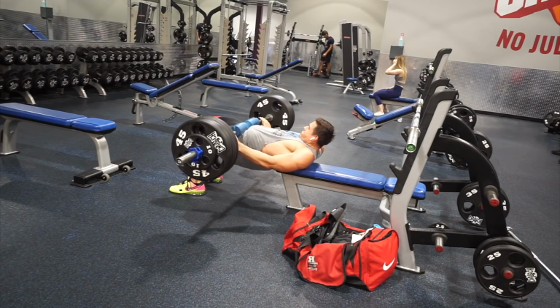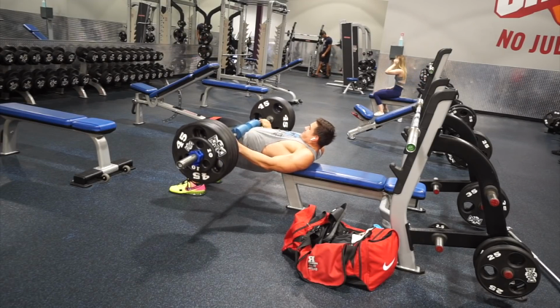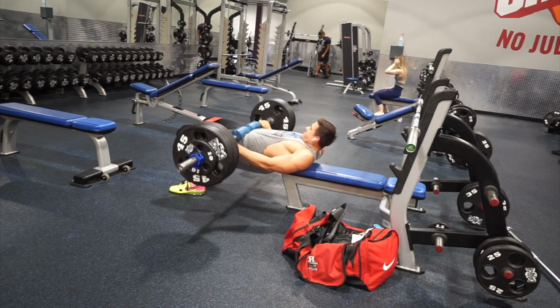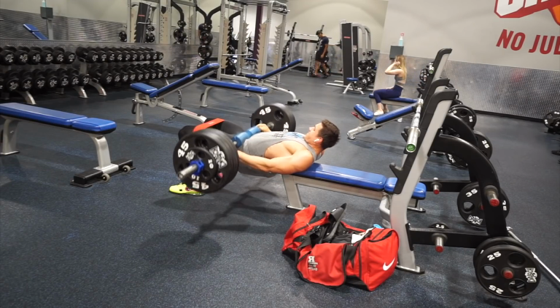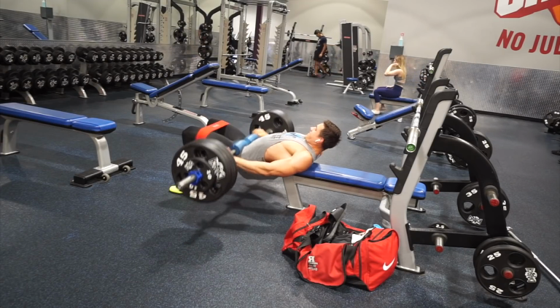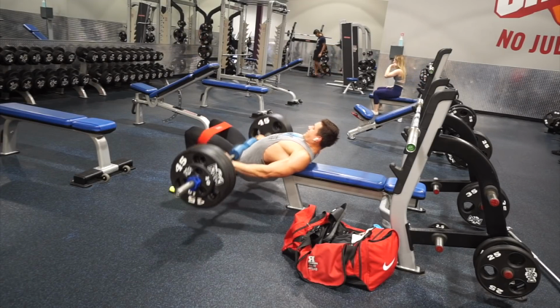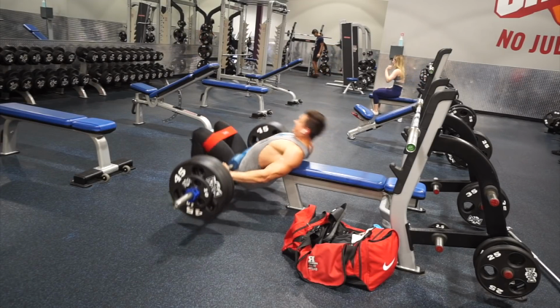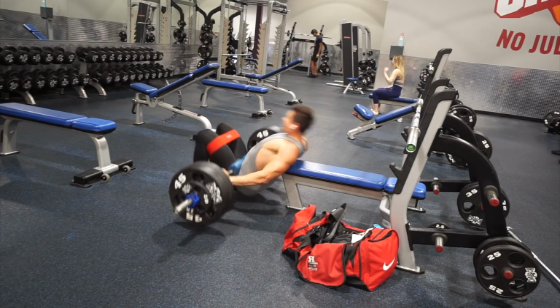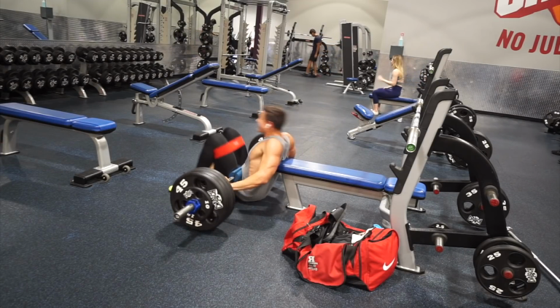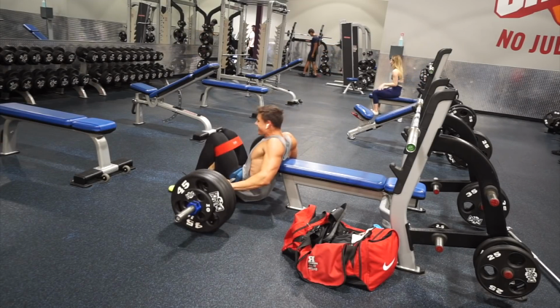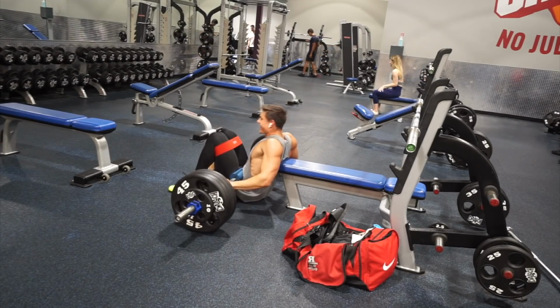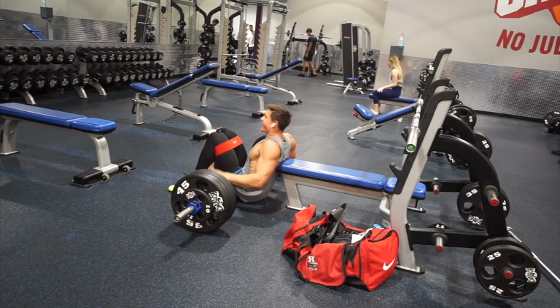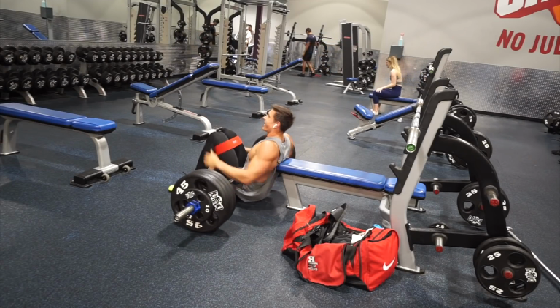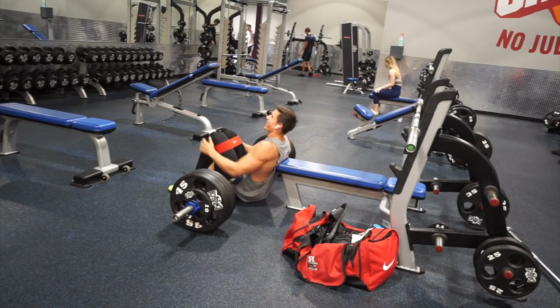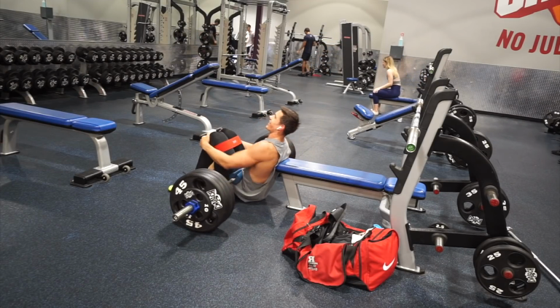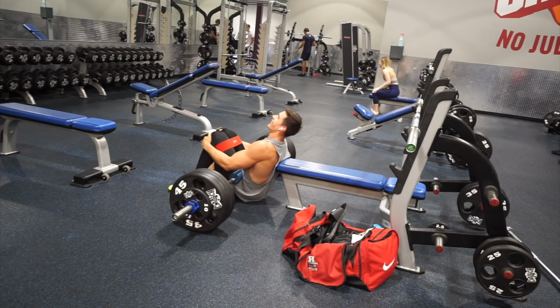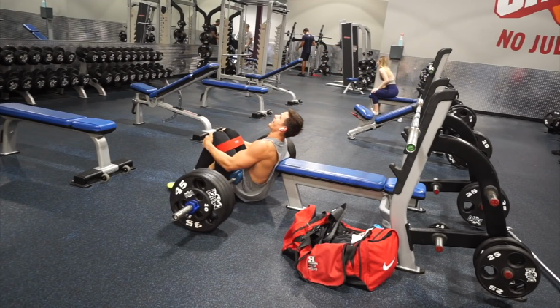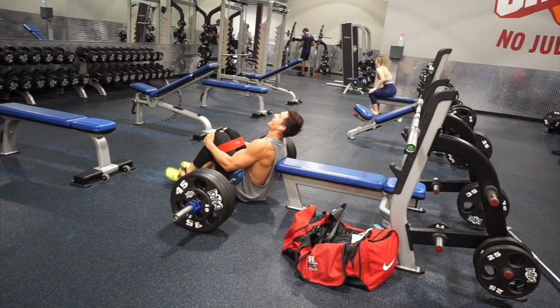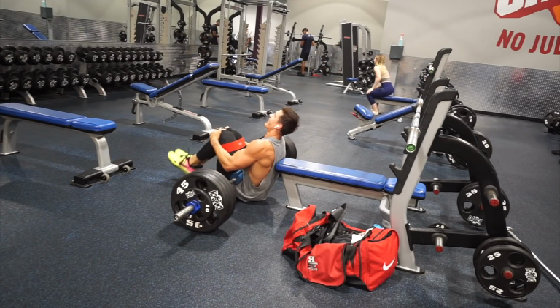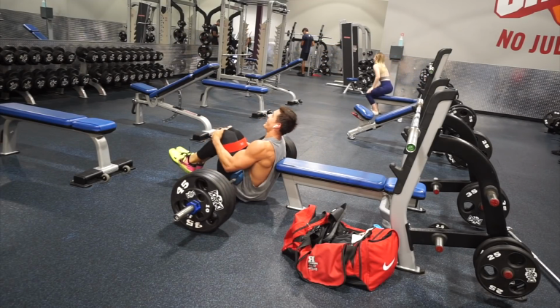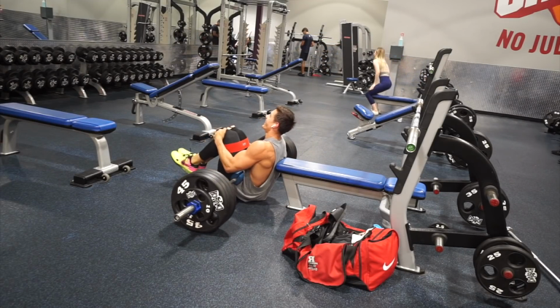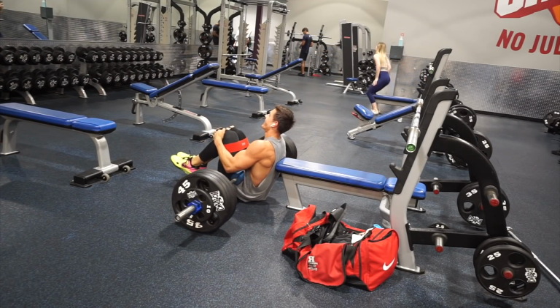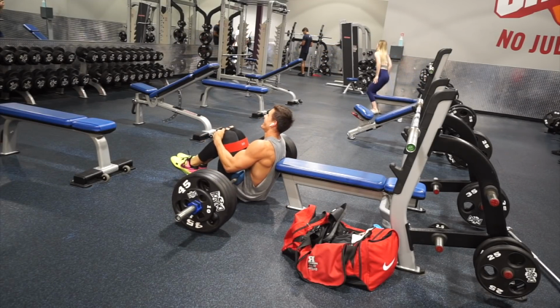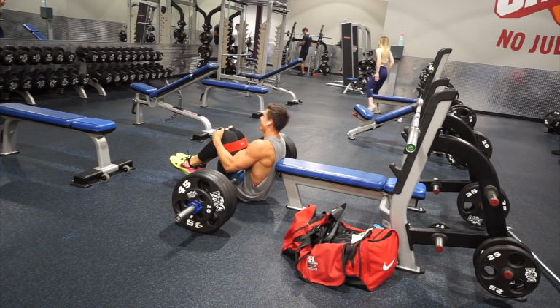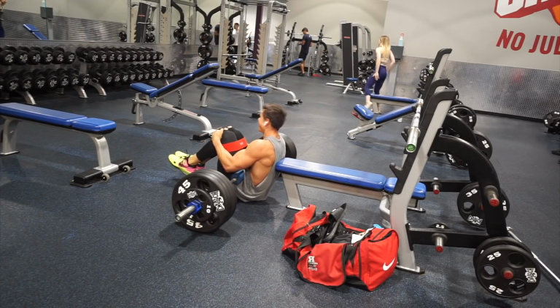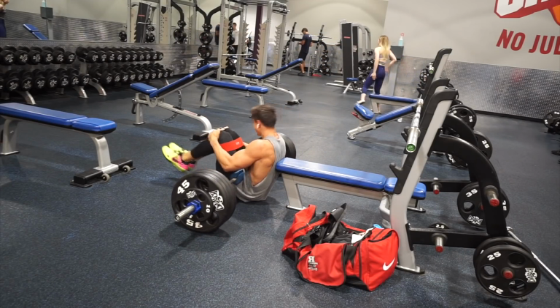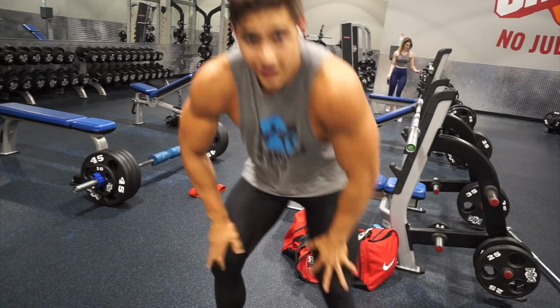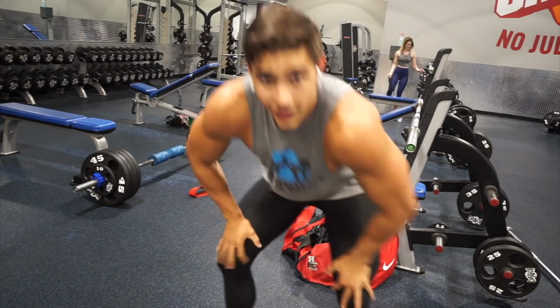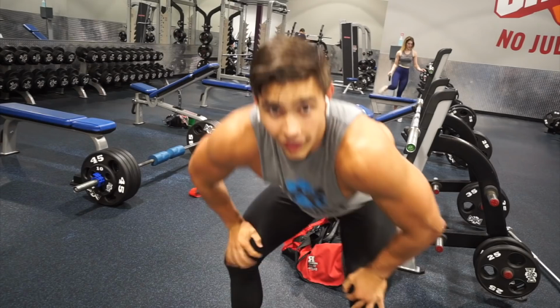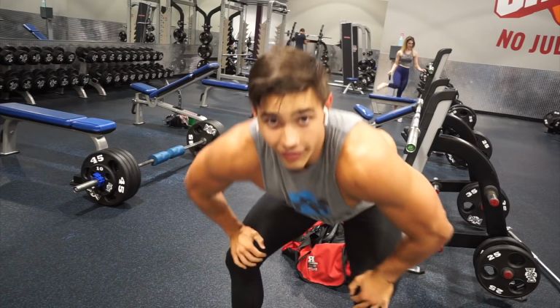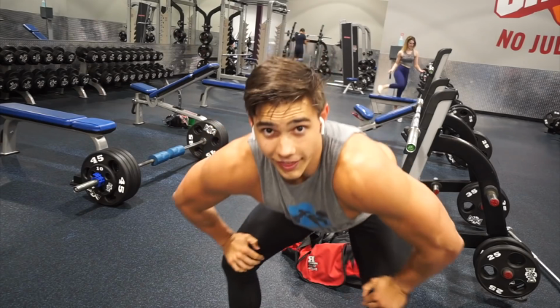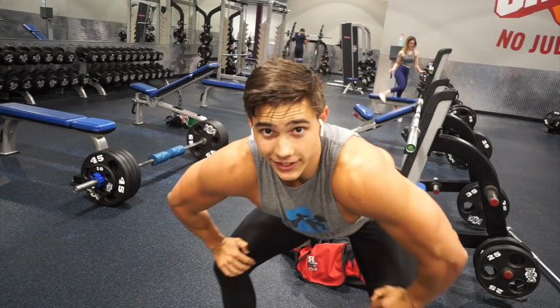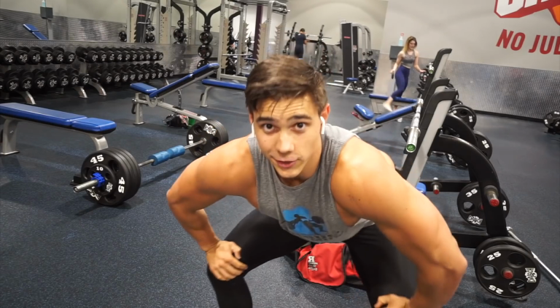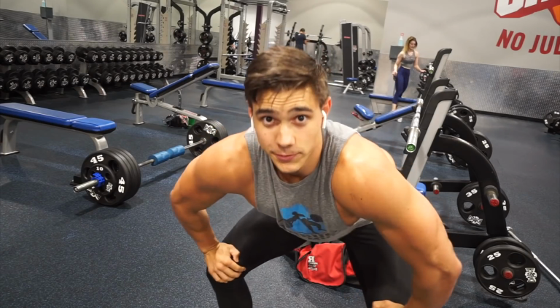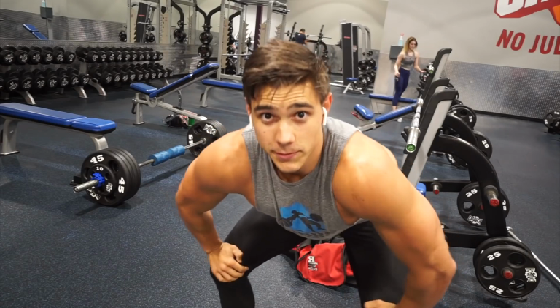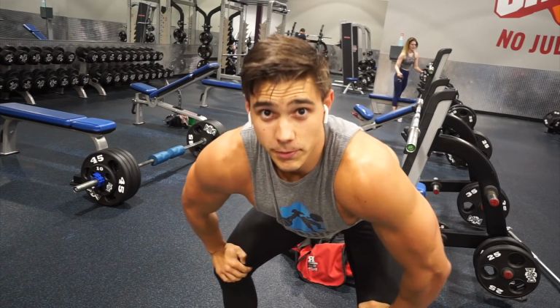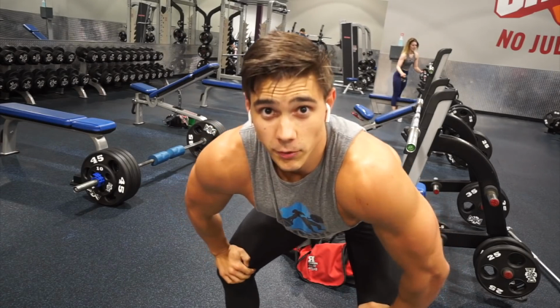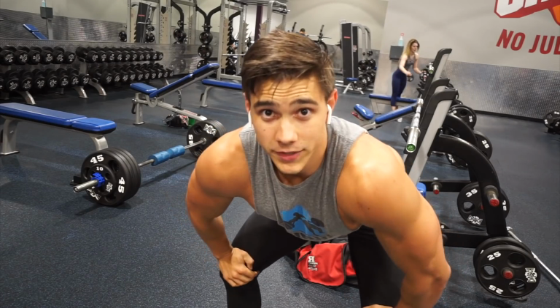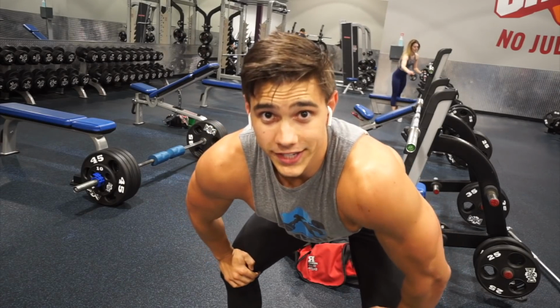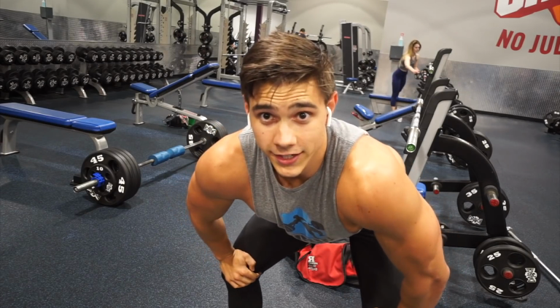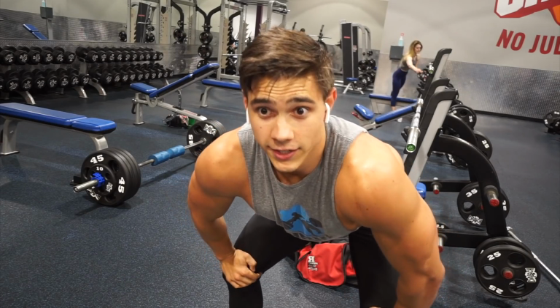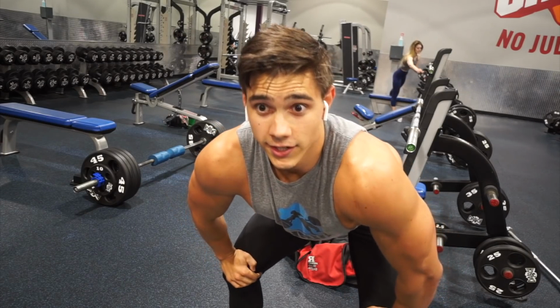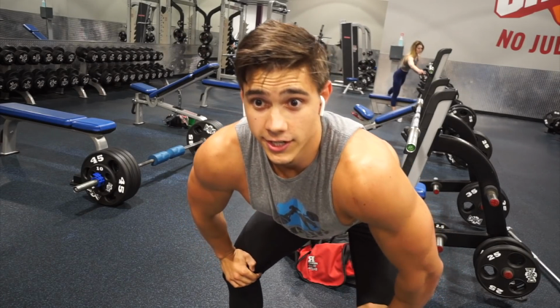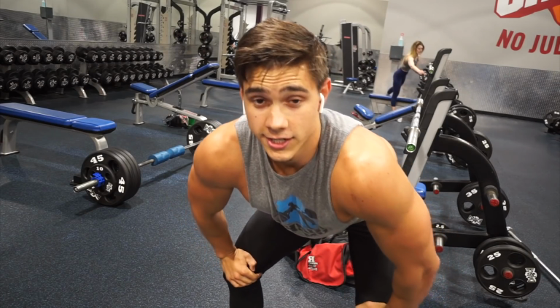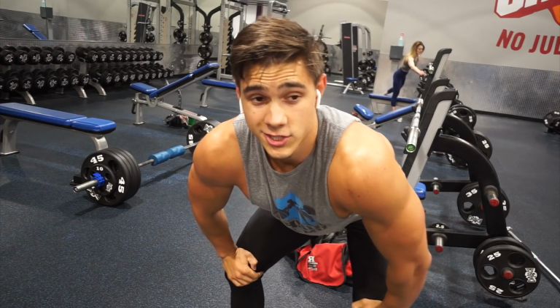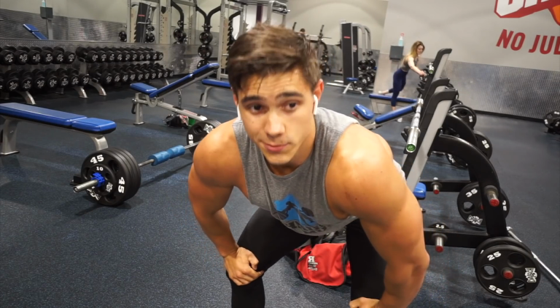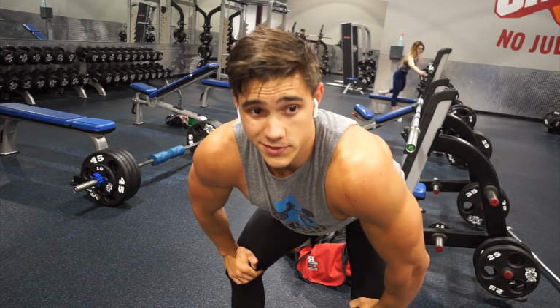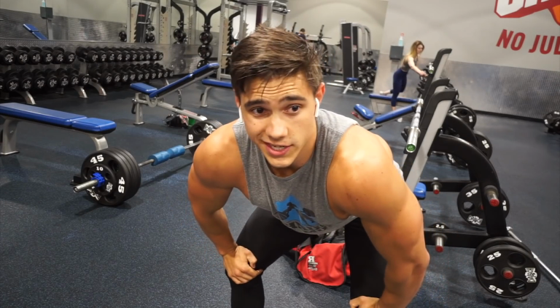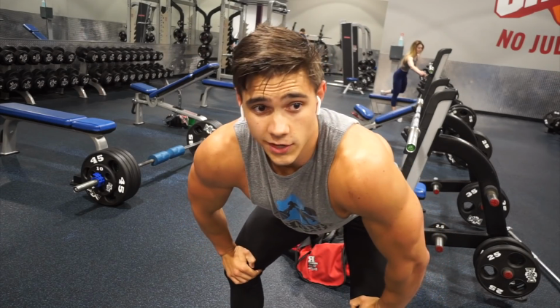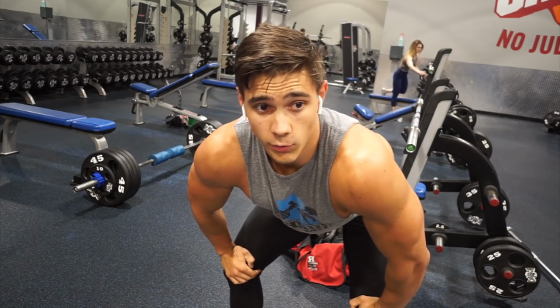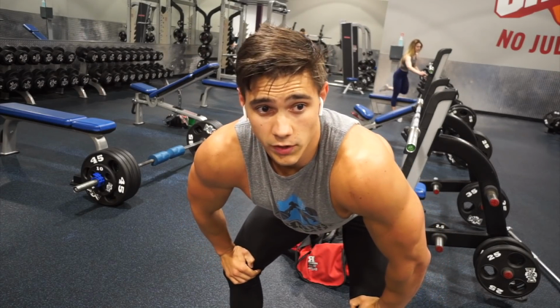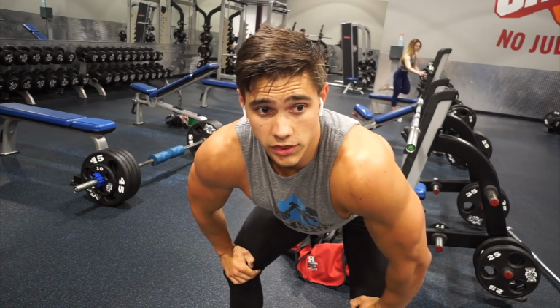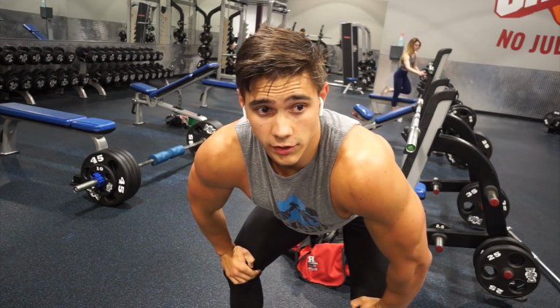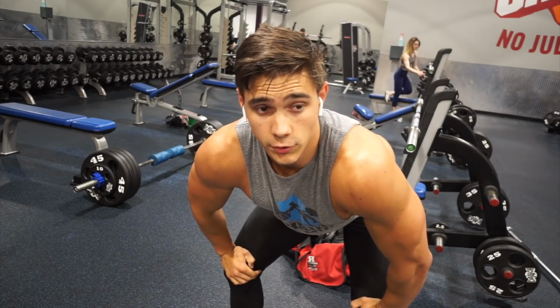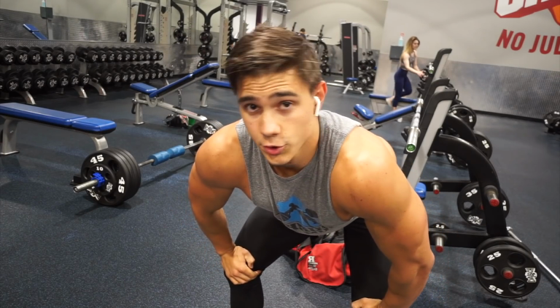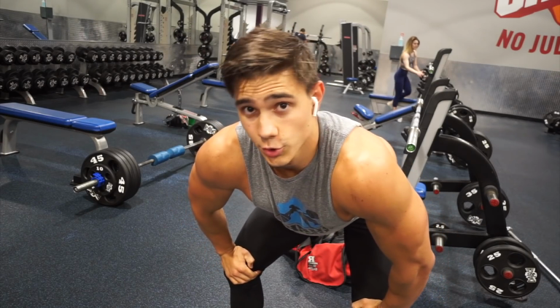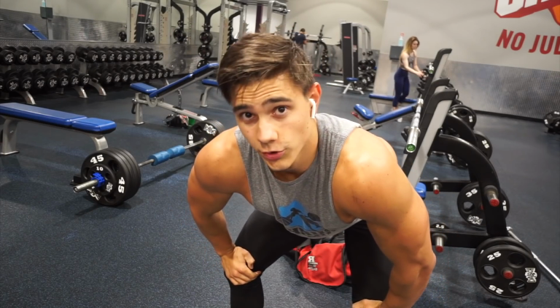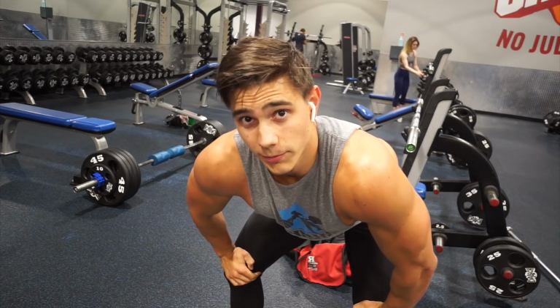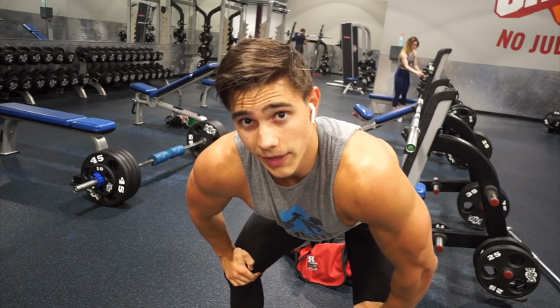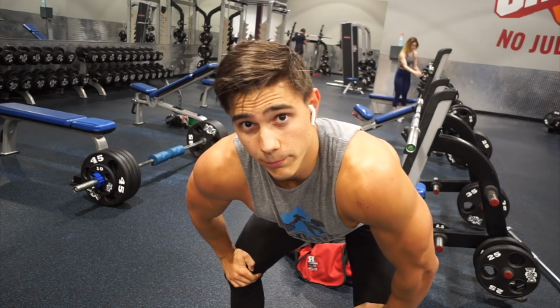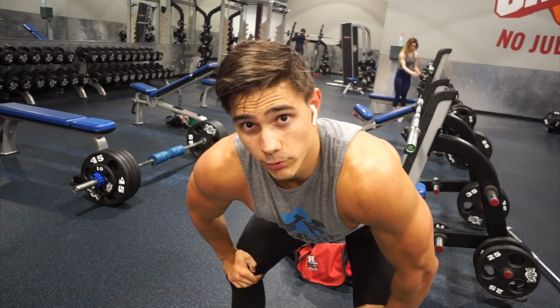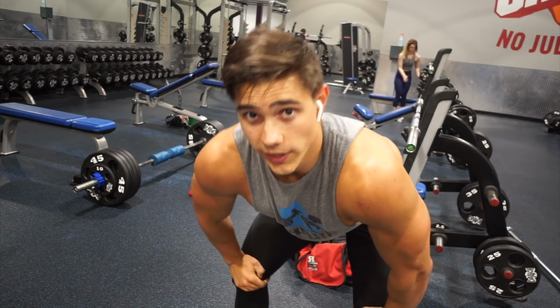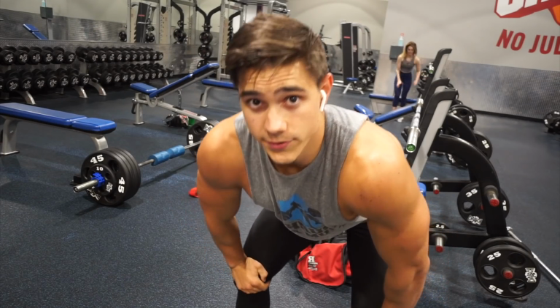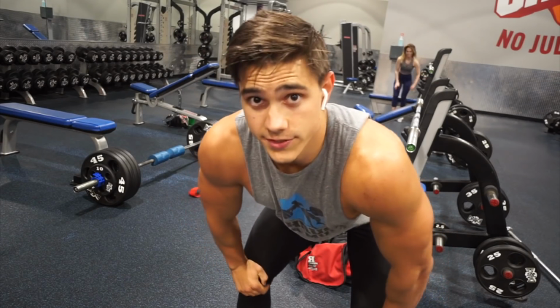That killed me, but we got a superset with a neutral dribble bounce next.